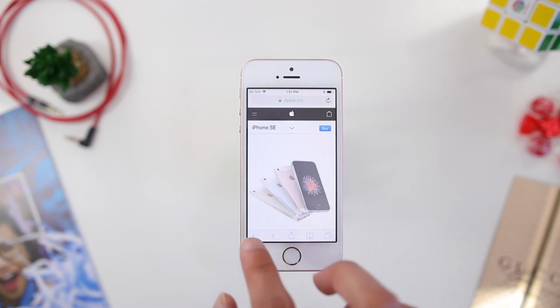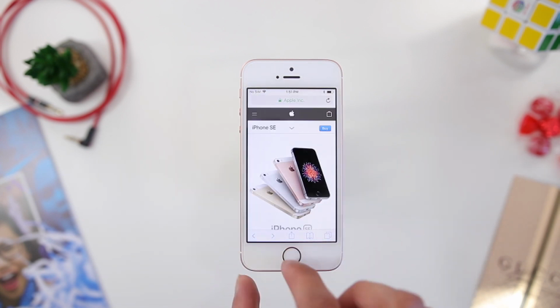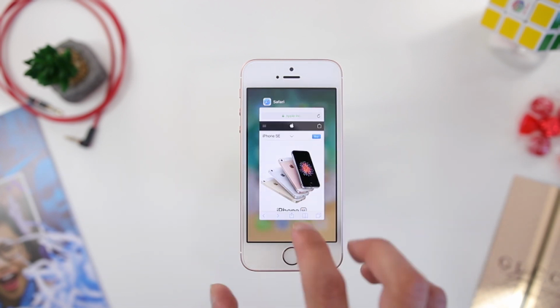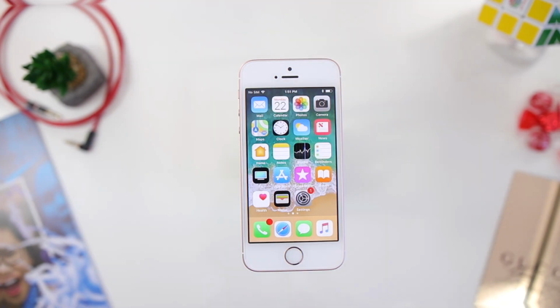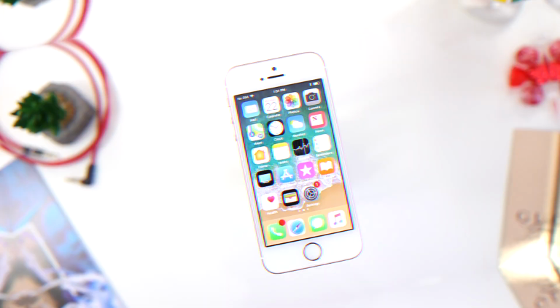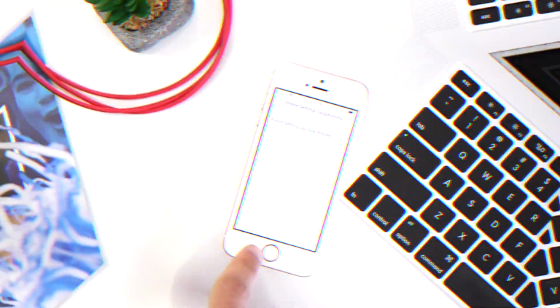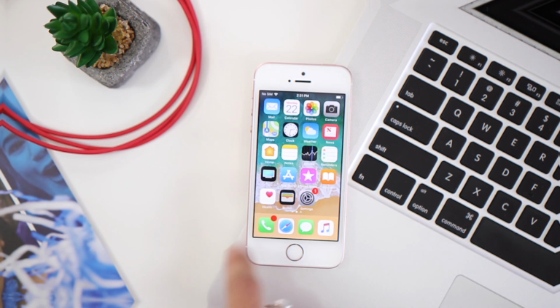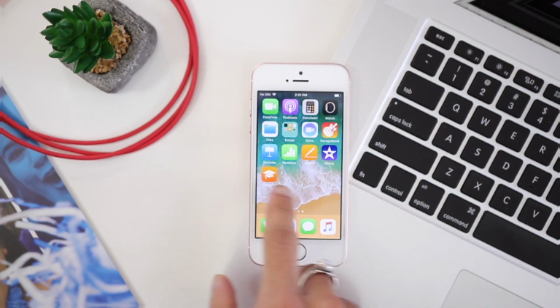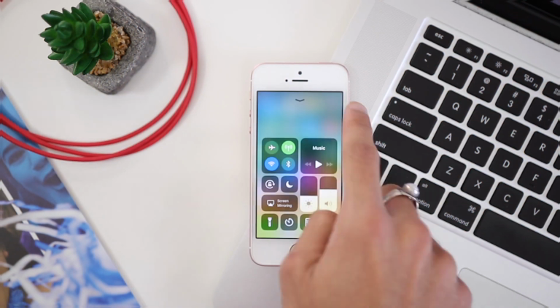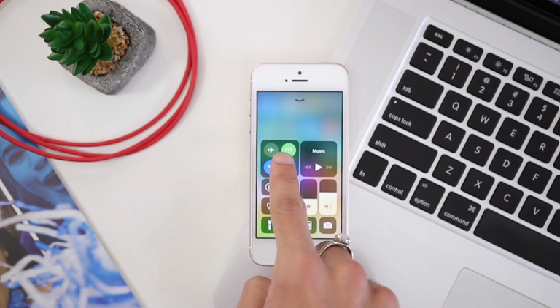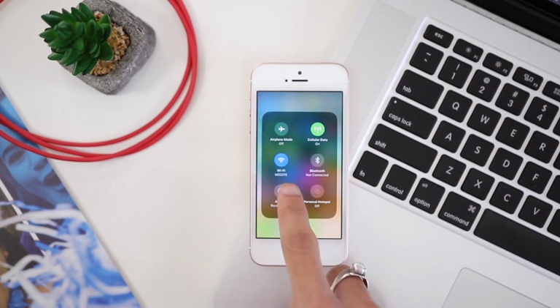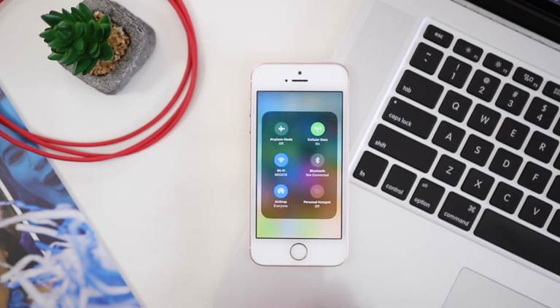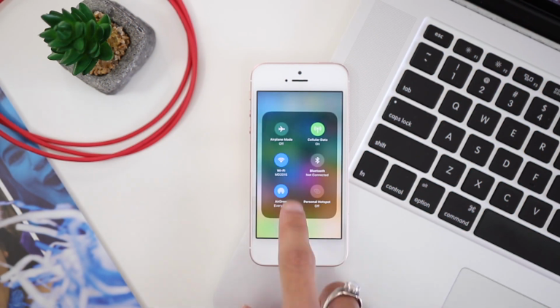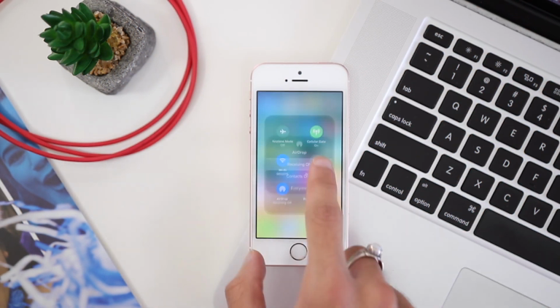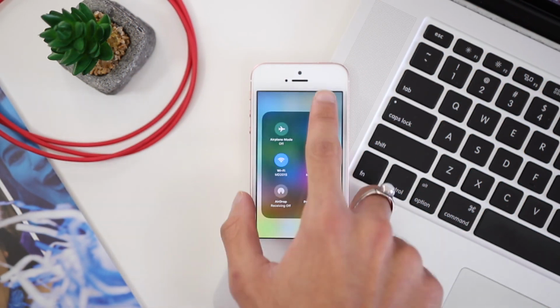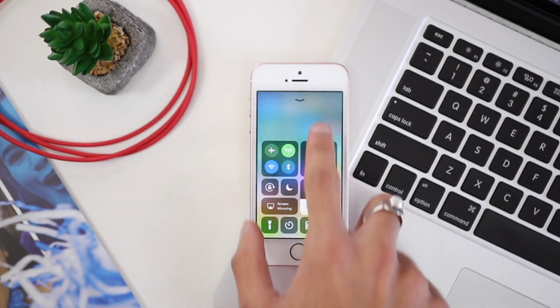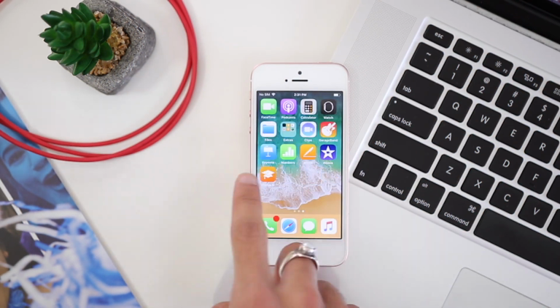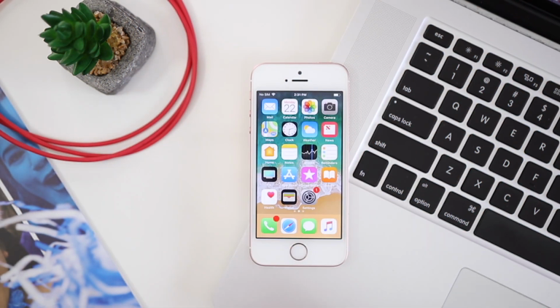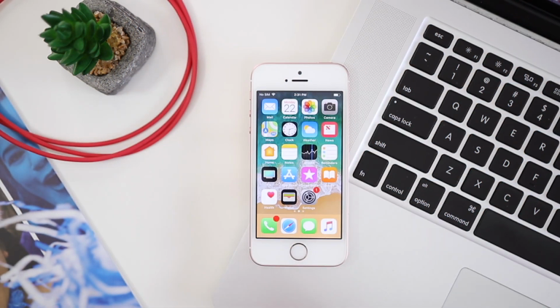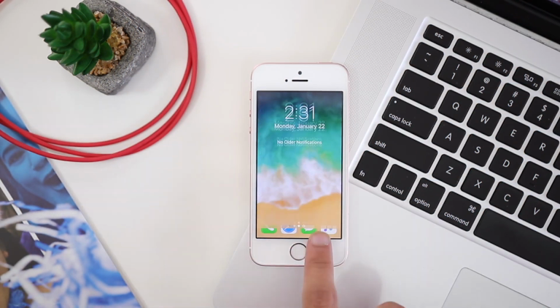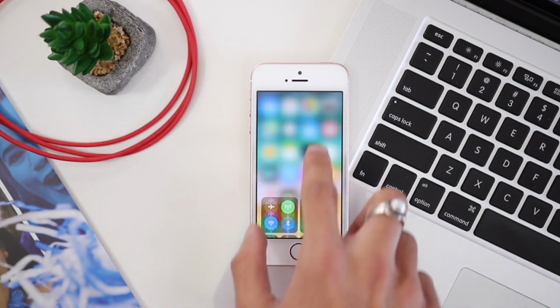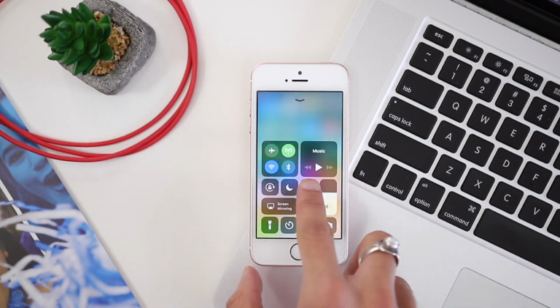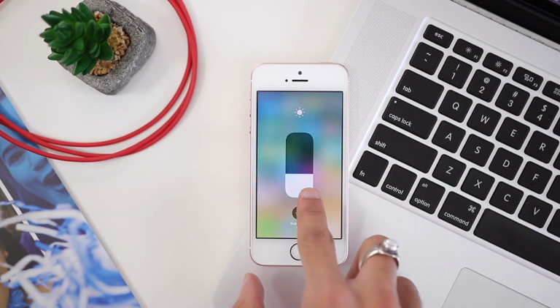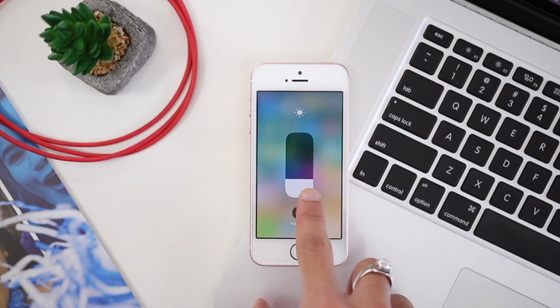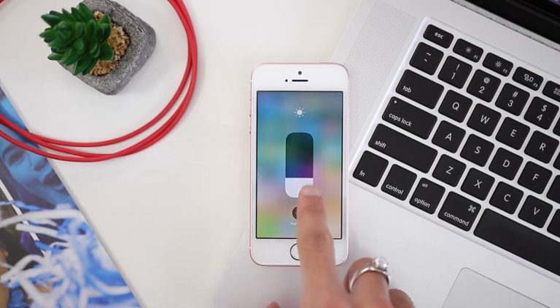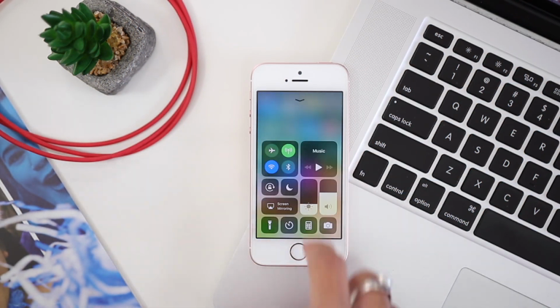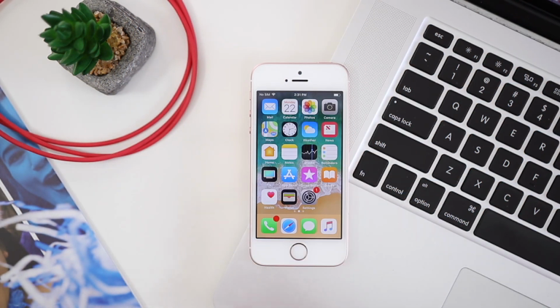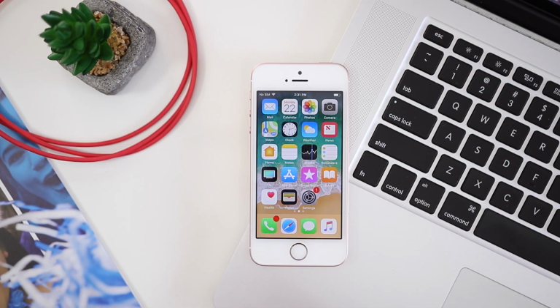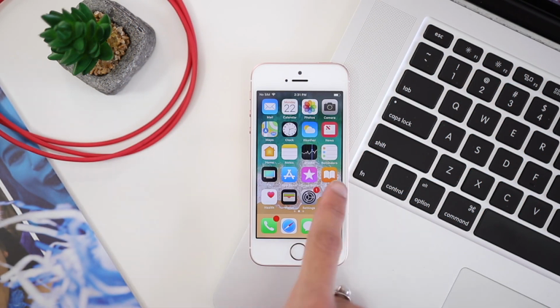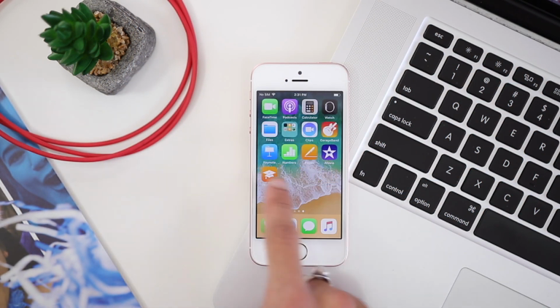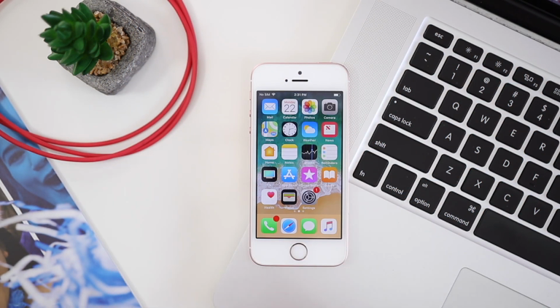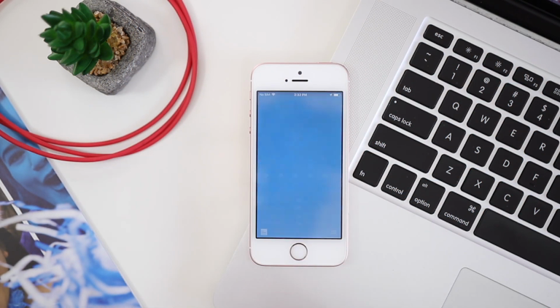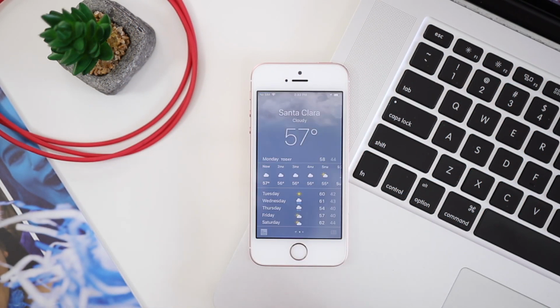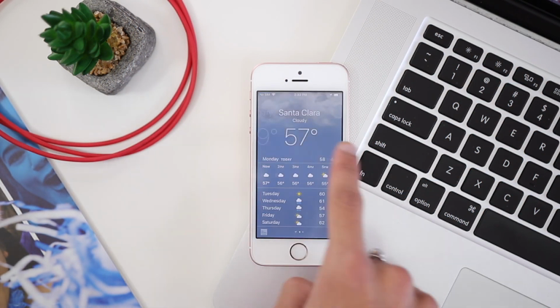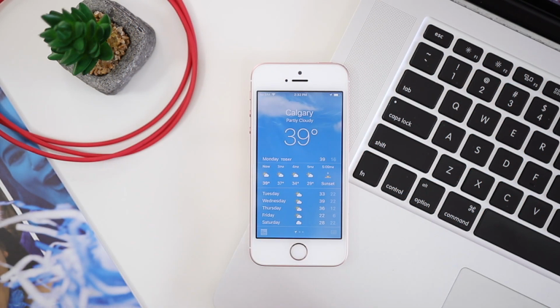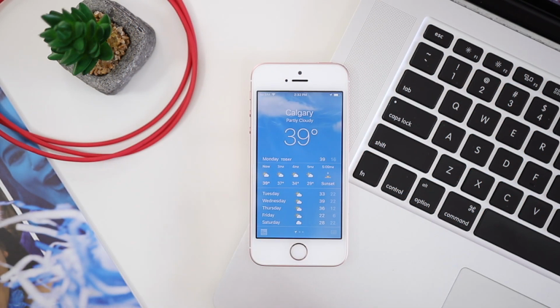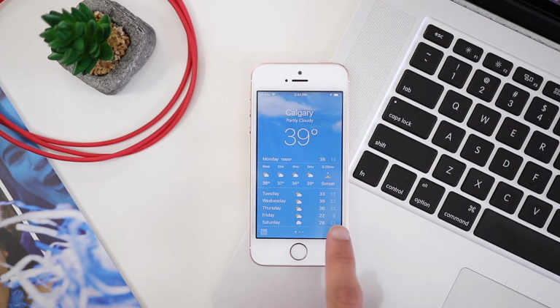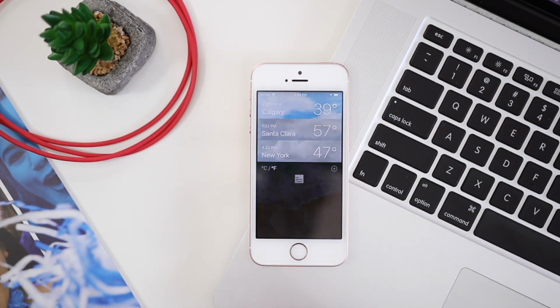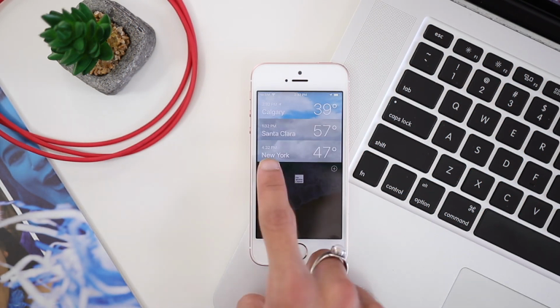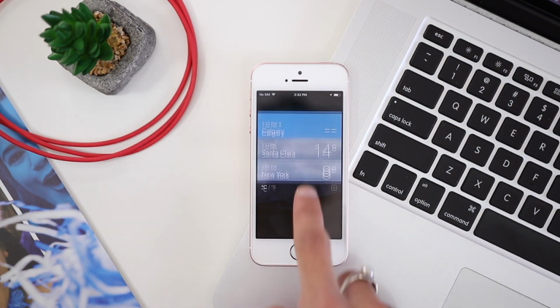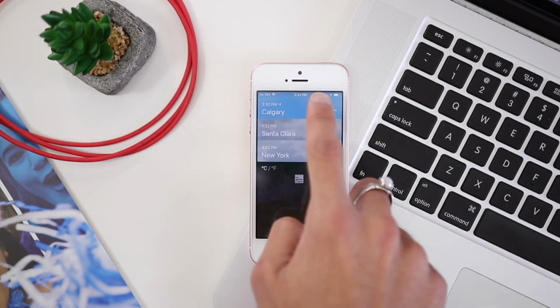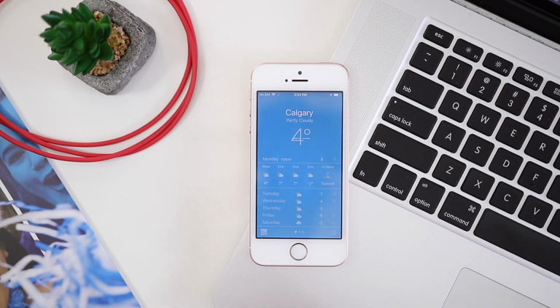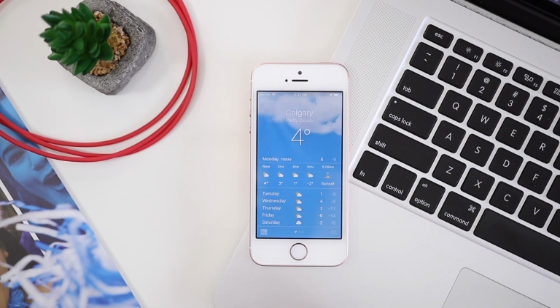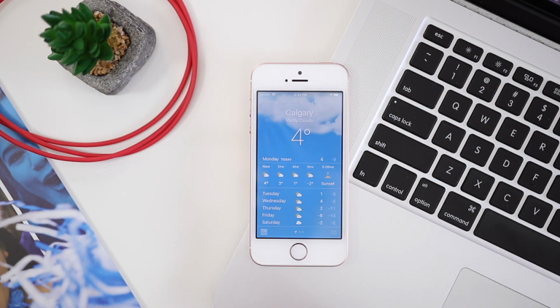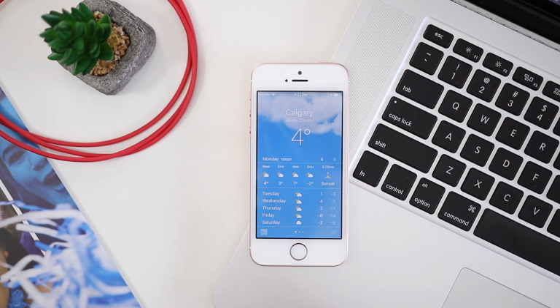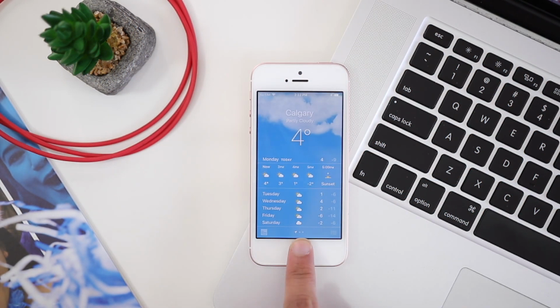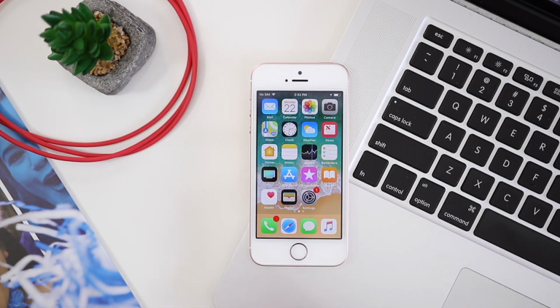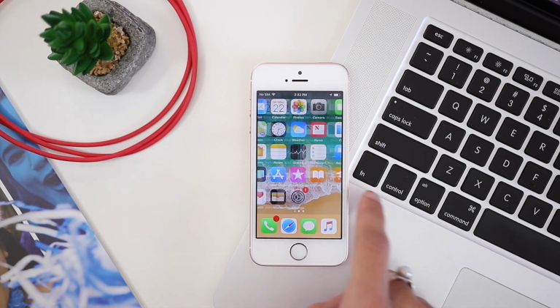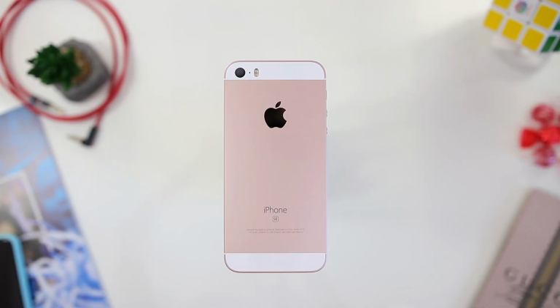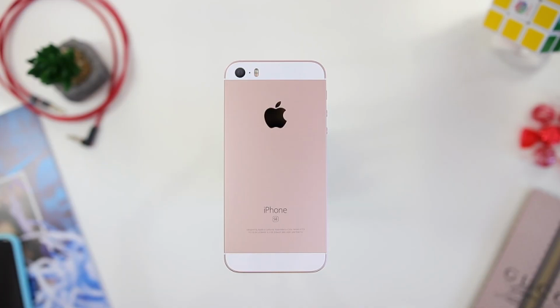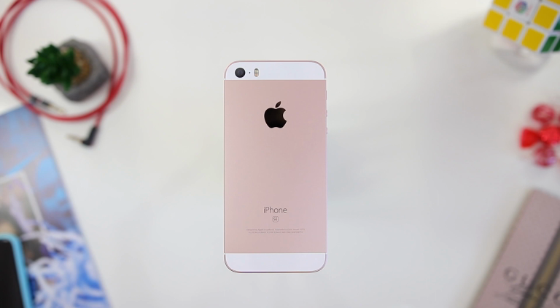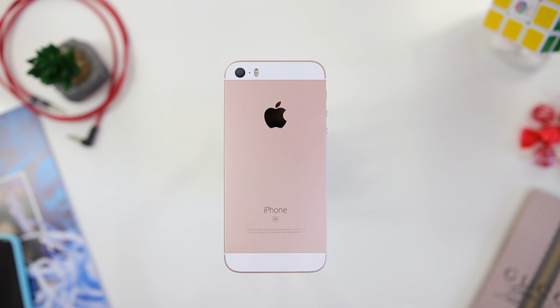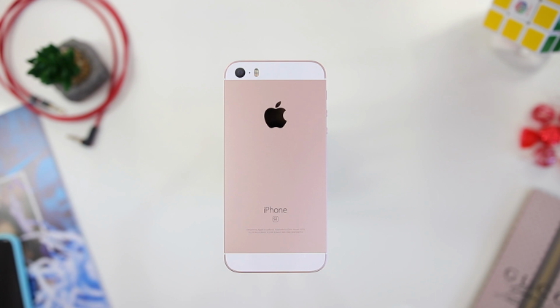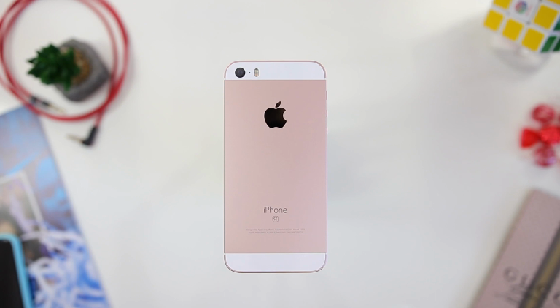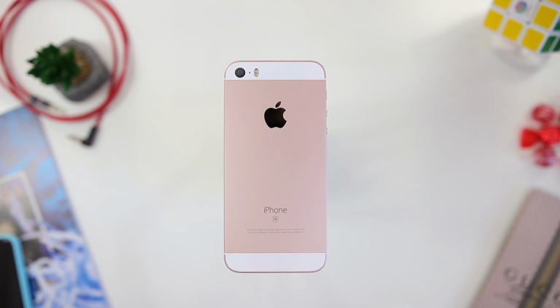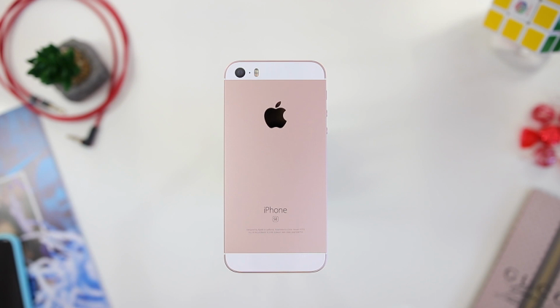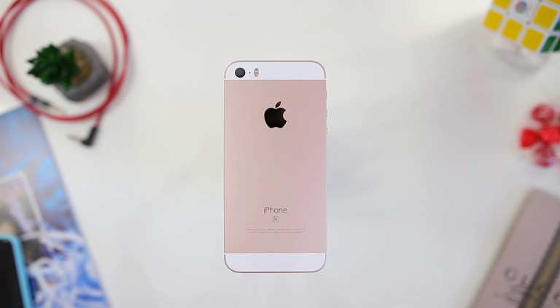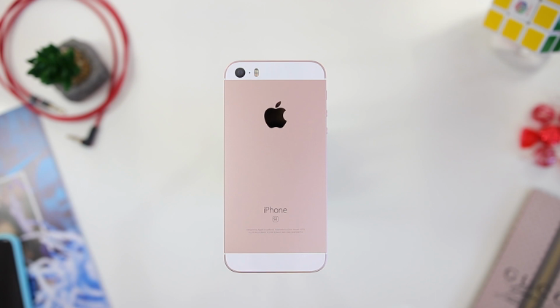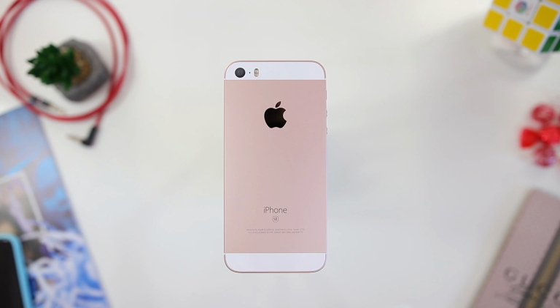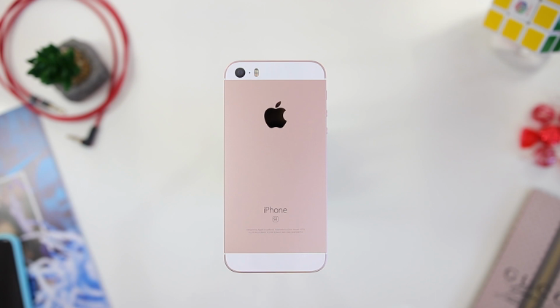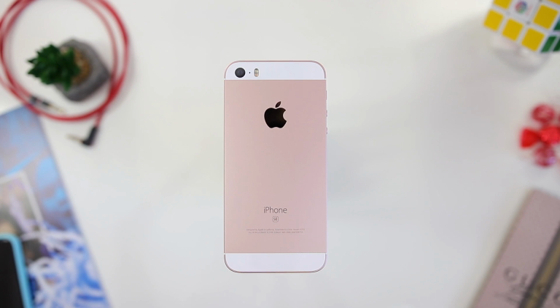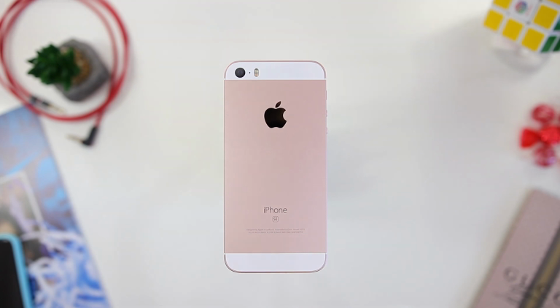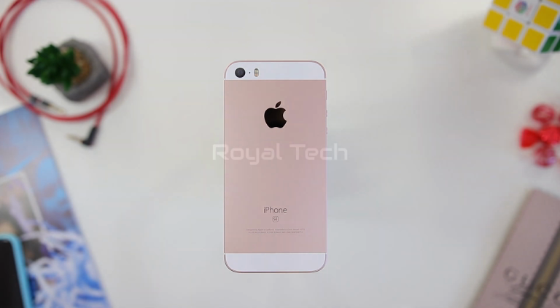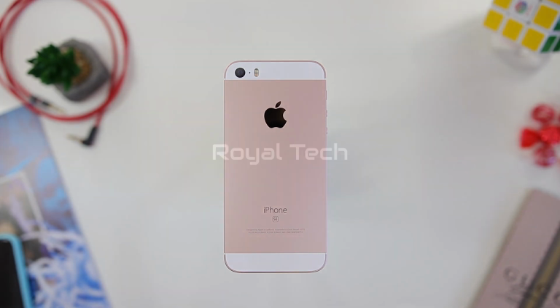That's a wrap! Let me know what you think about the iPhone SE in the comments below, subscribe for more content like this, and as always, thanks for watching.